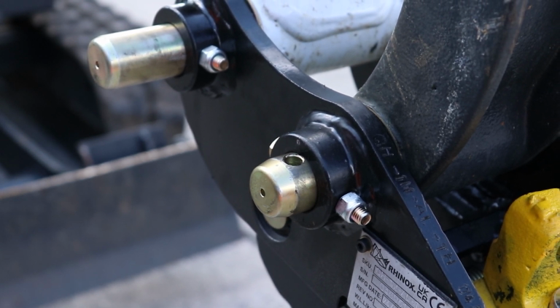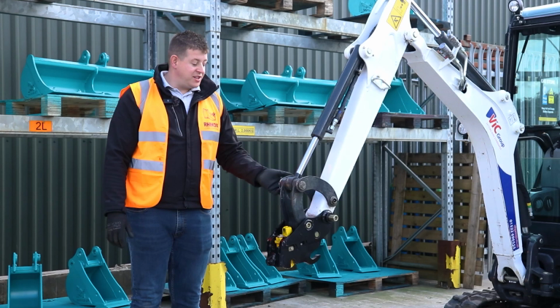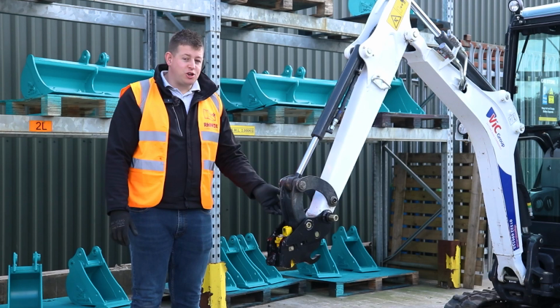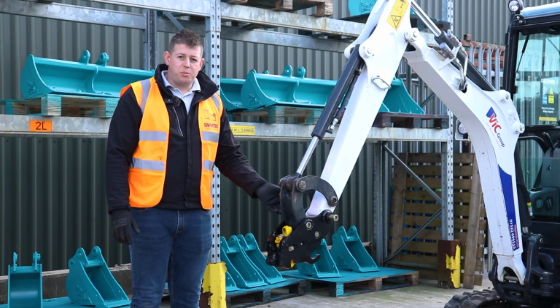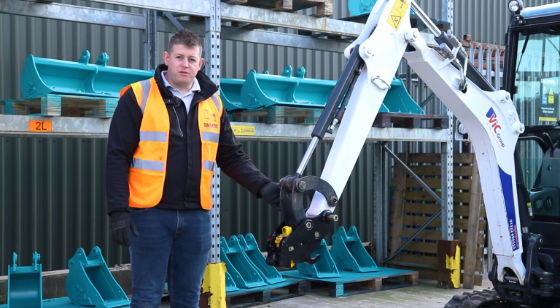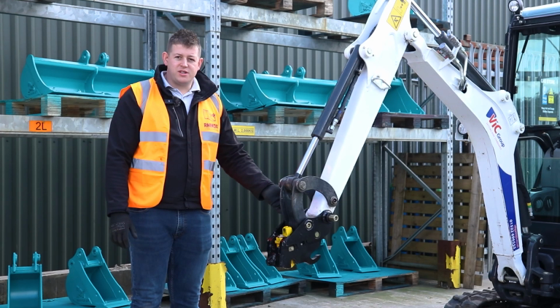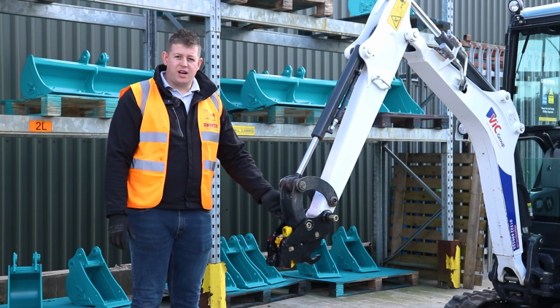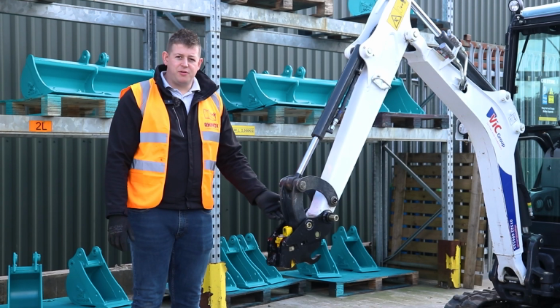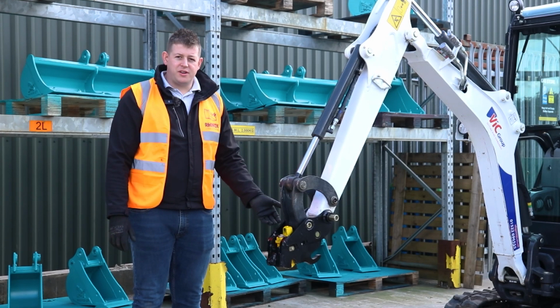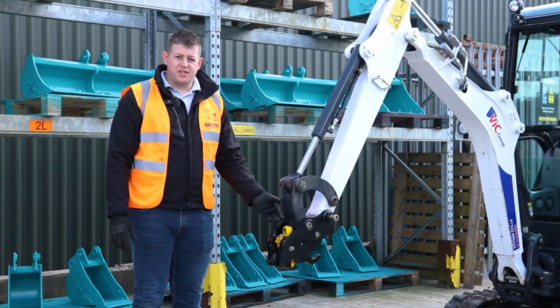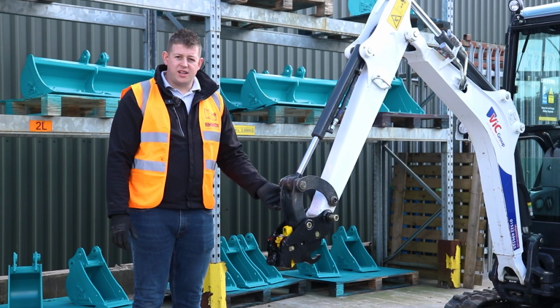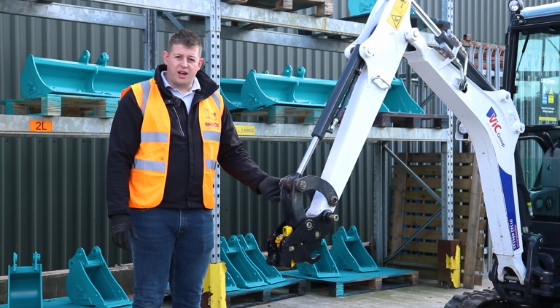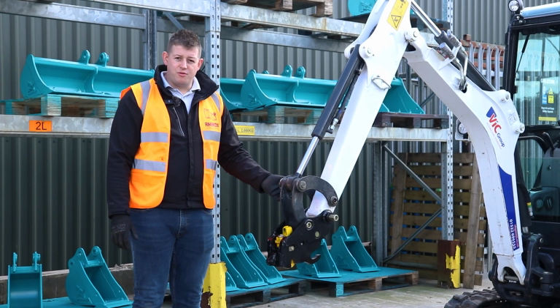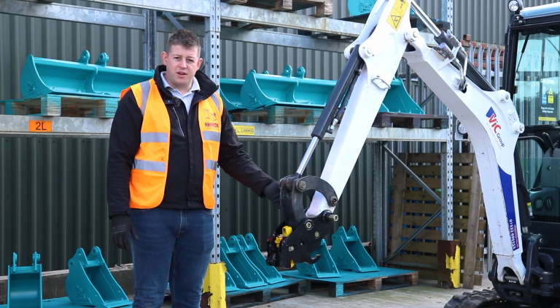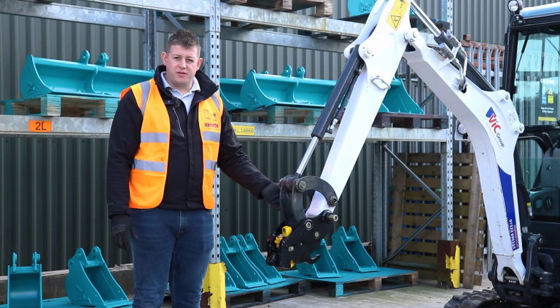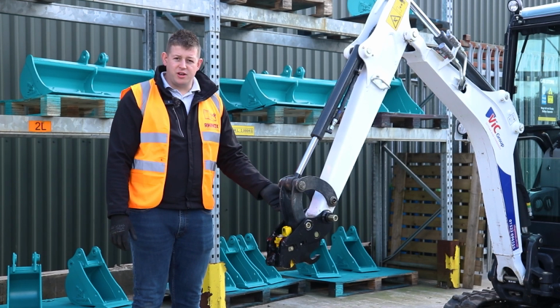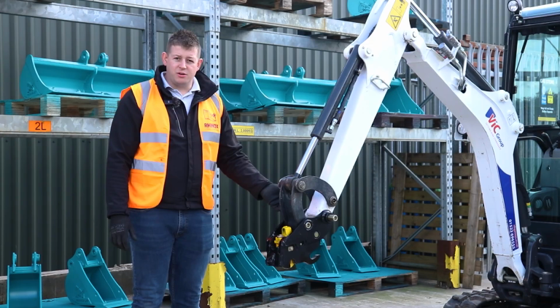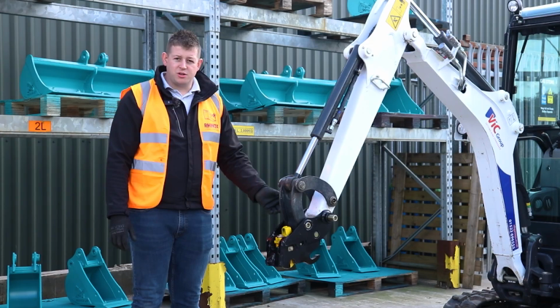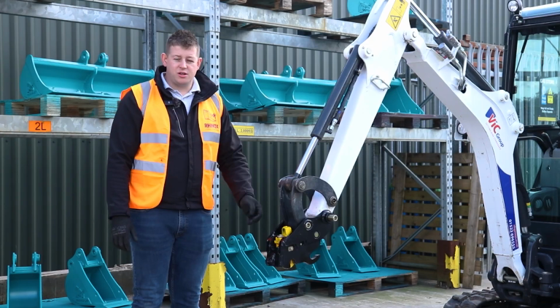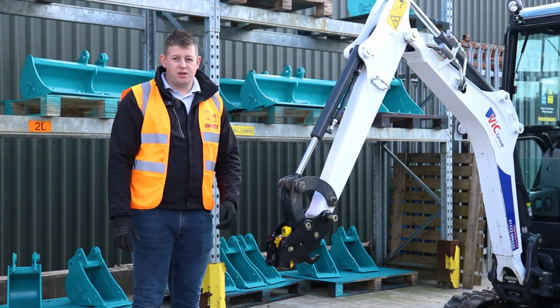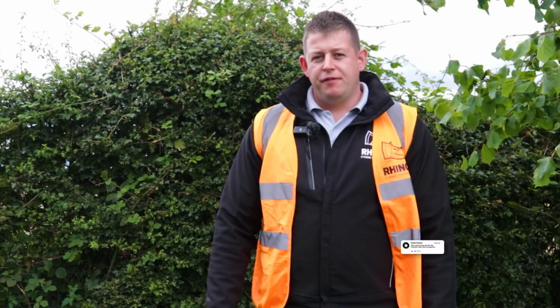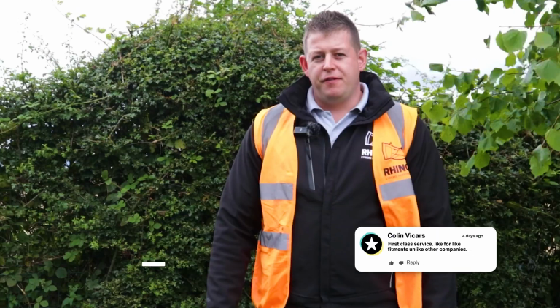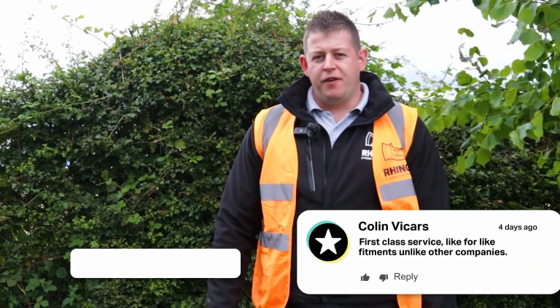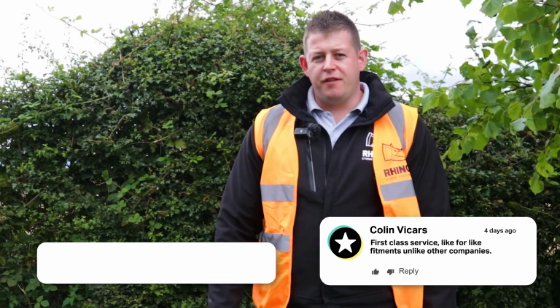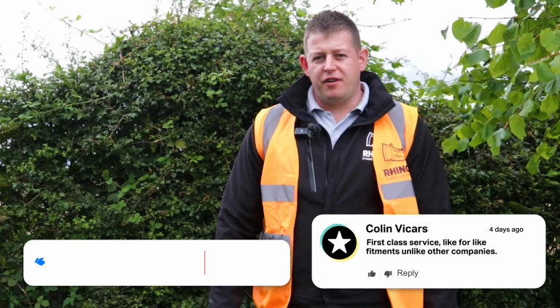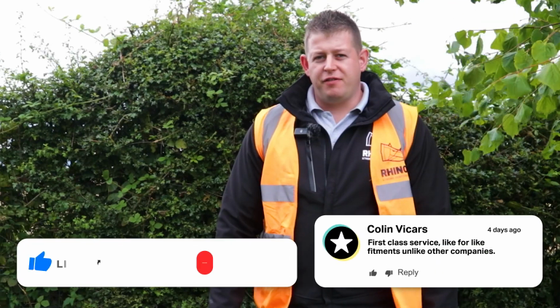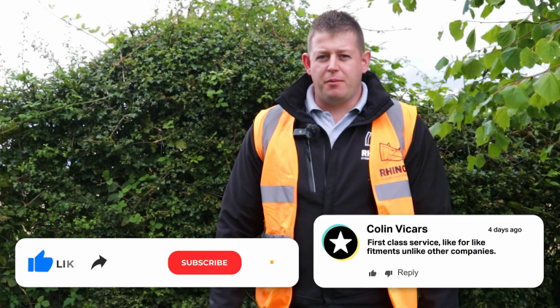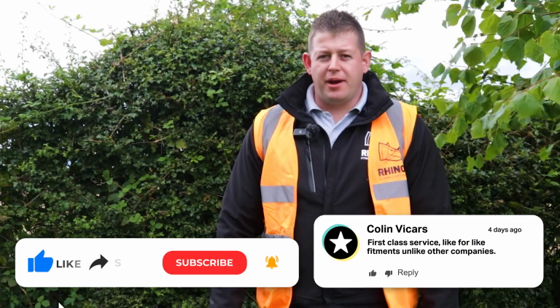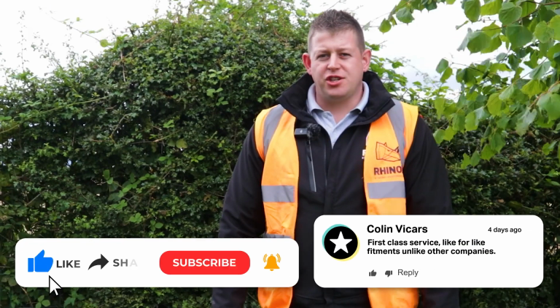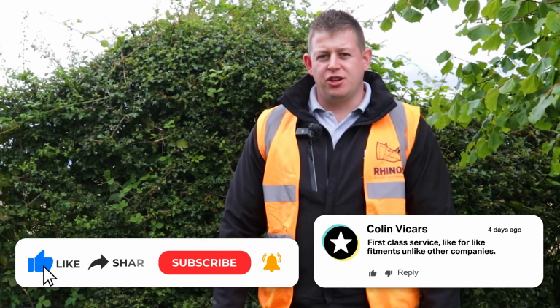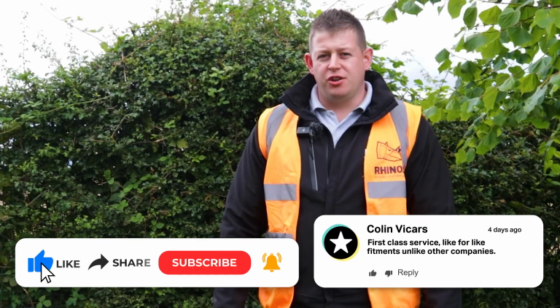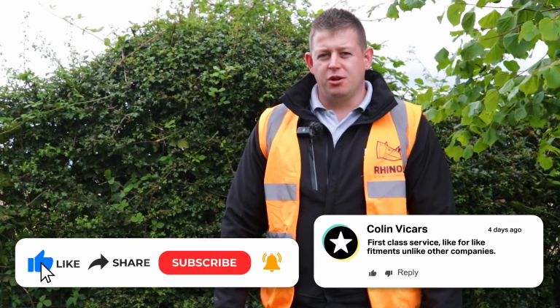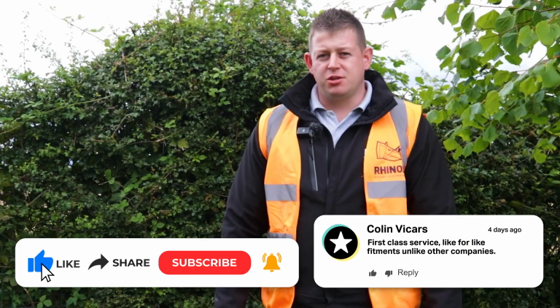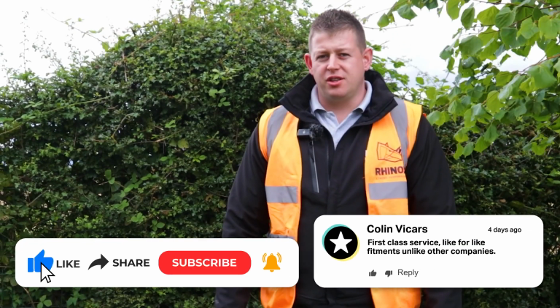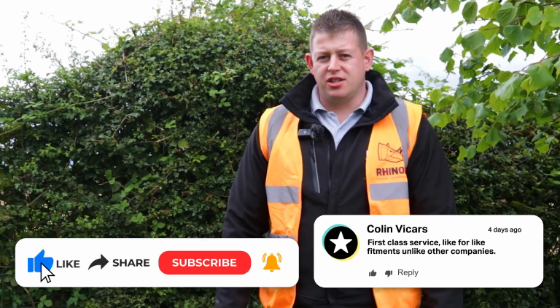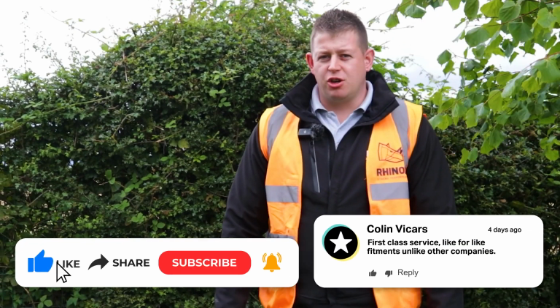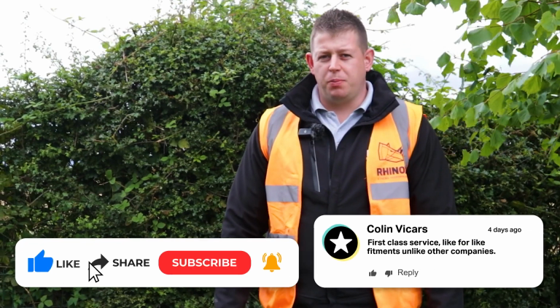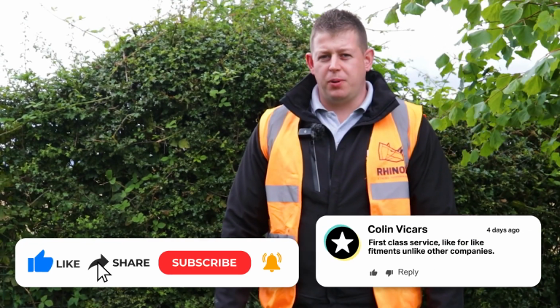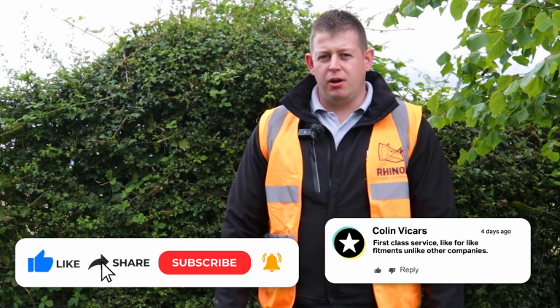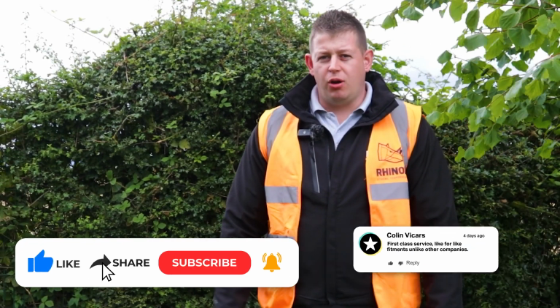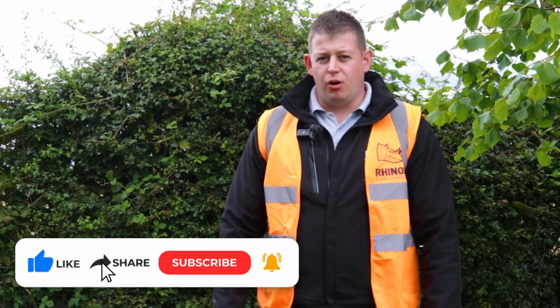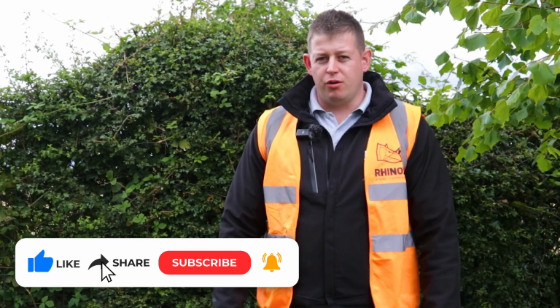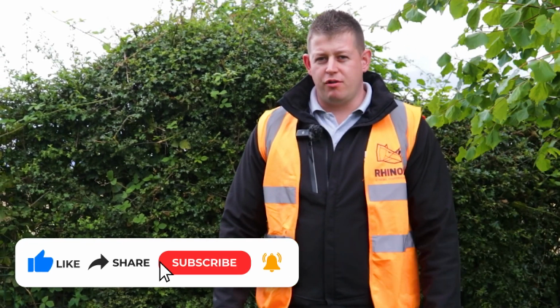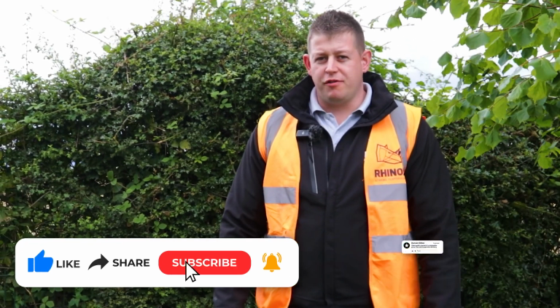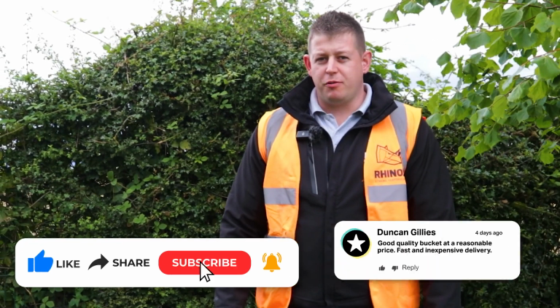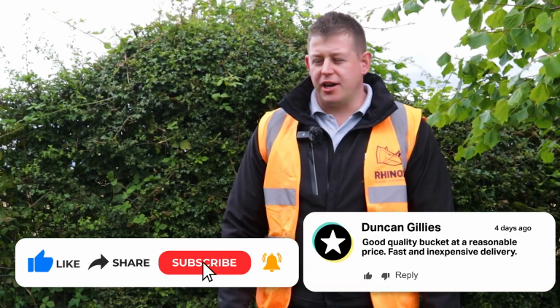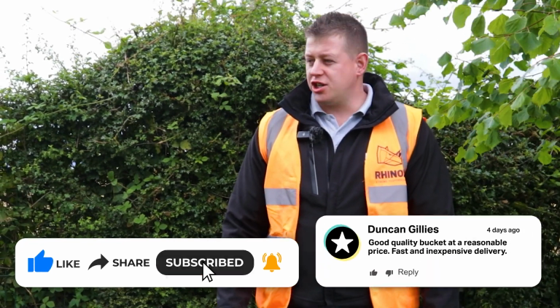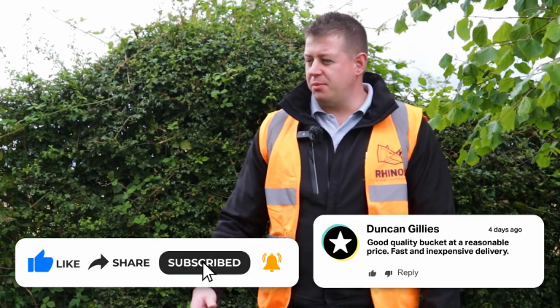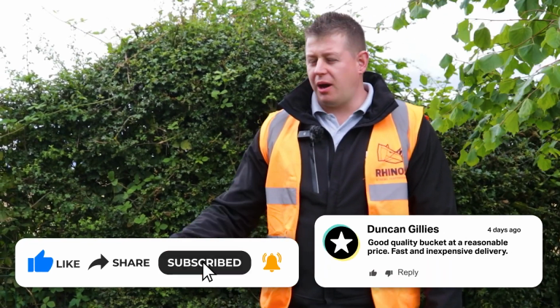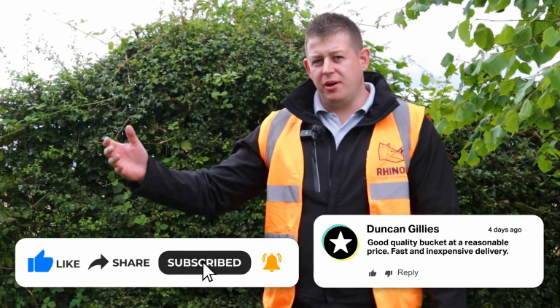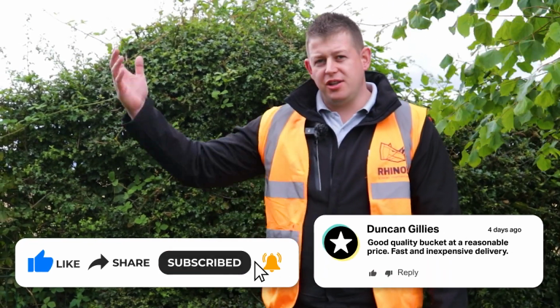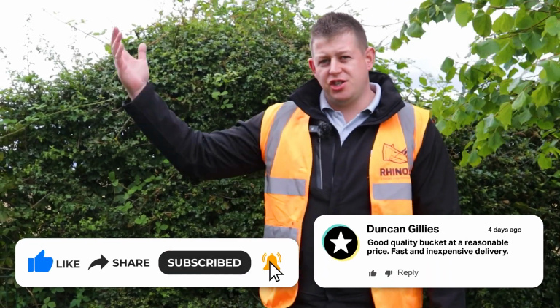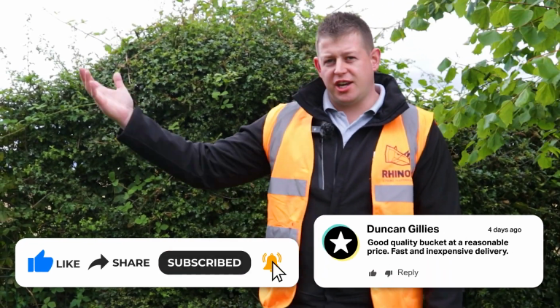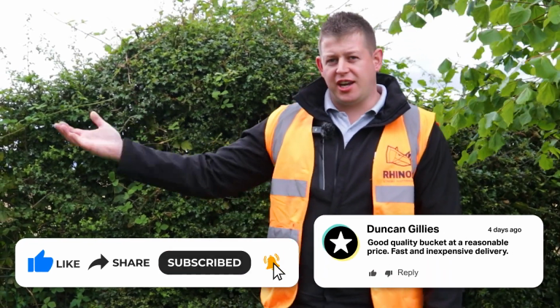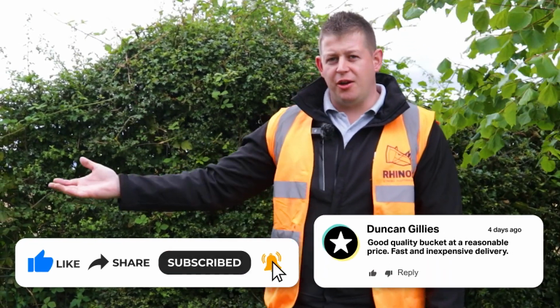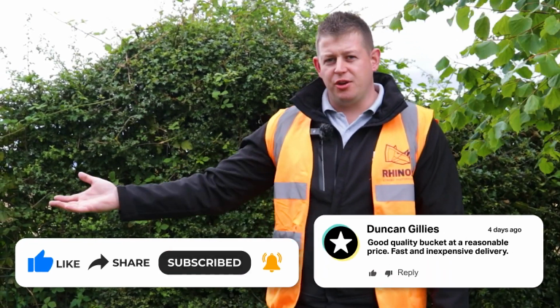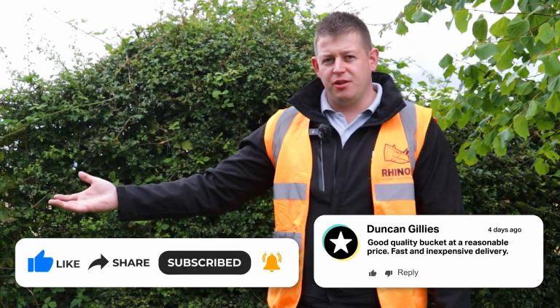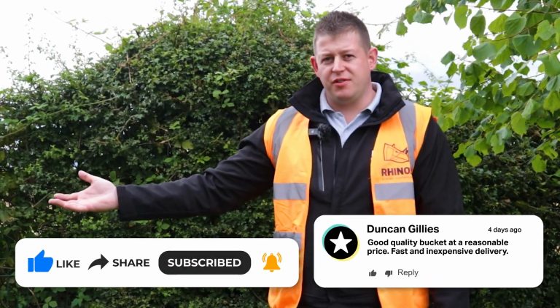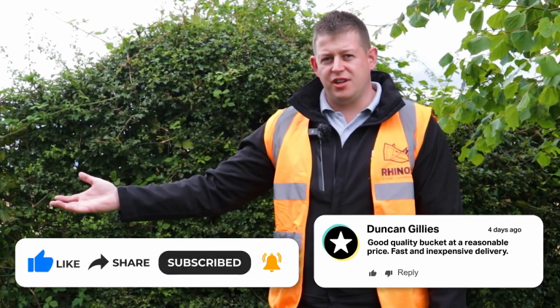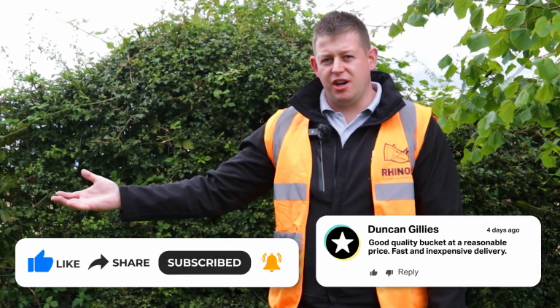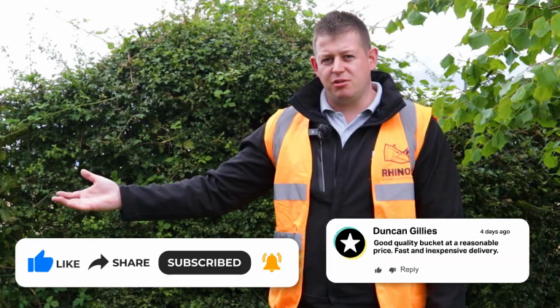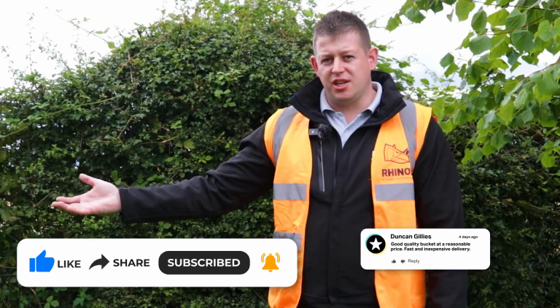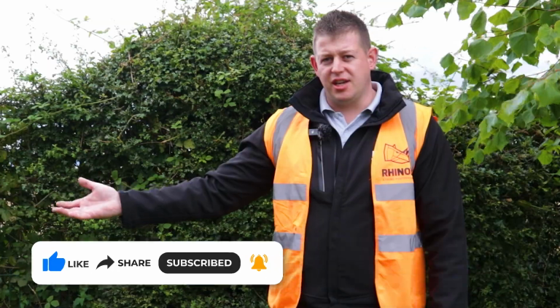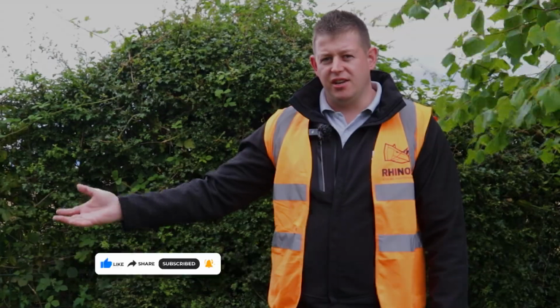This coupler is now fitted and ready for use. For further information on using this coupler or other information about it, check out the other videos.